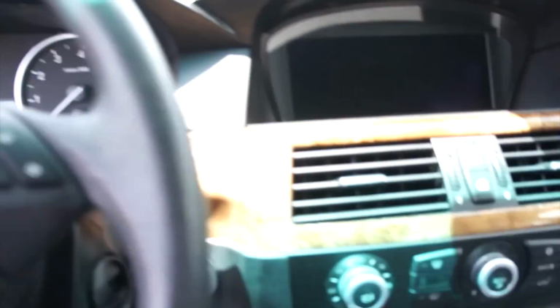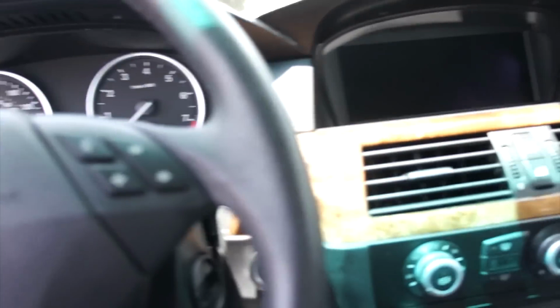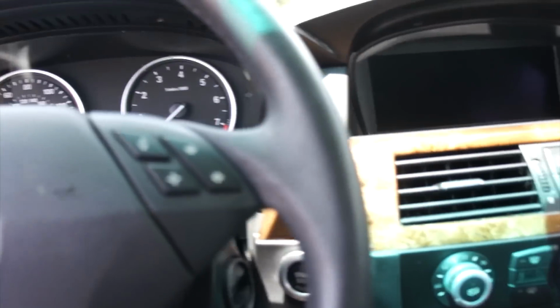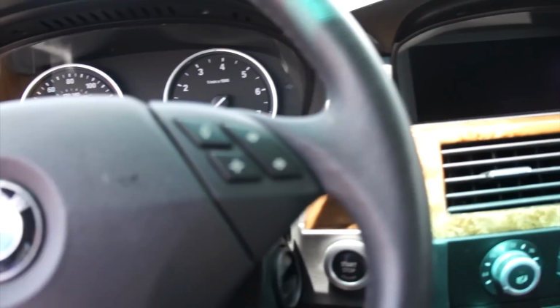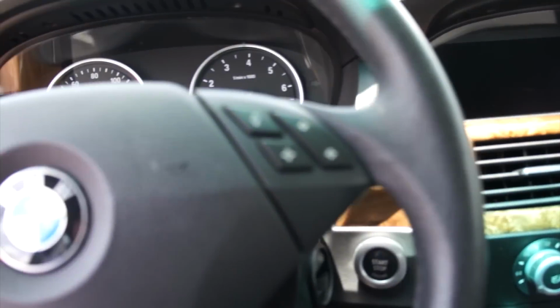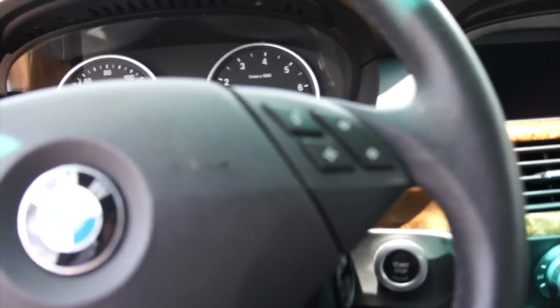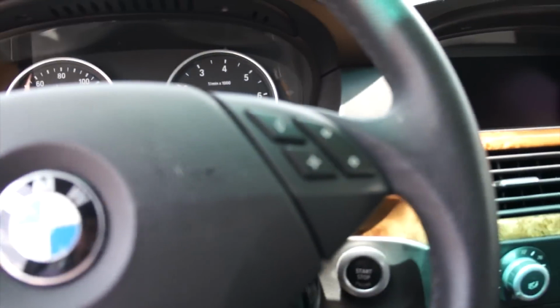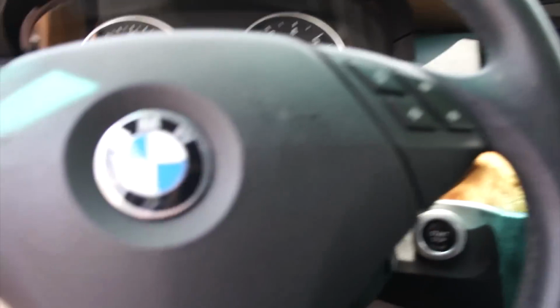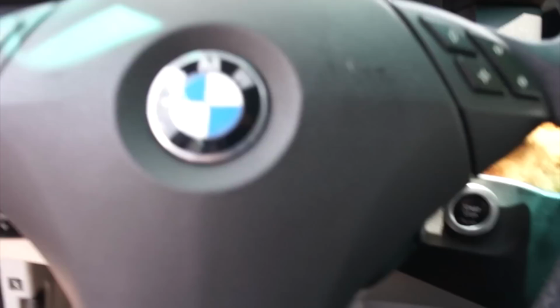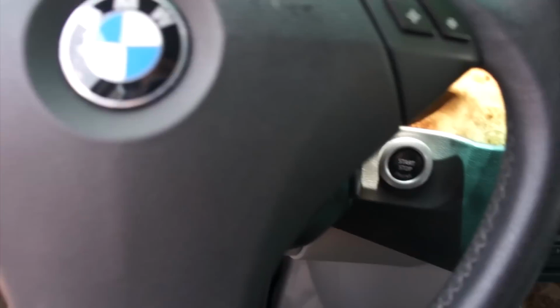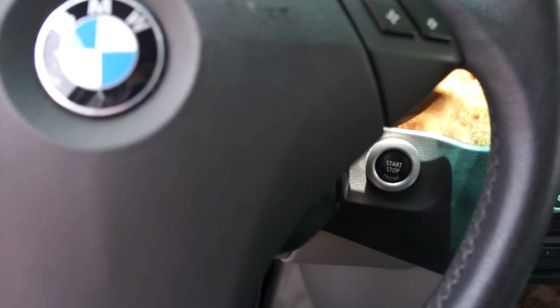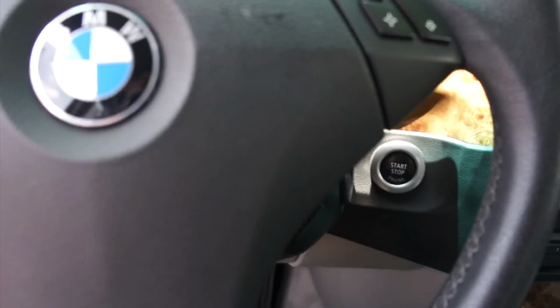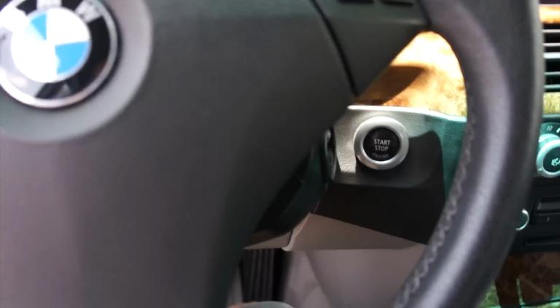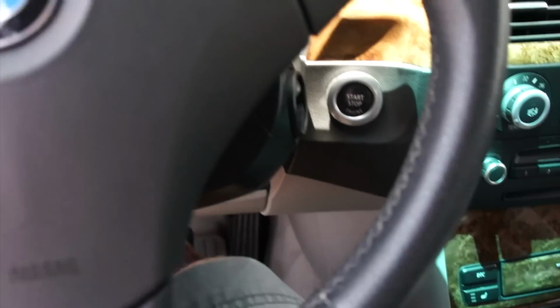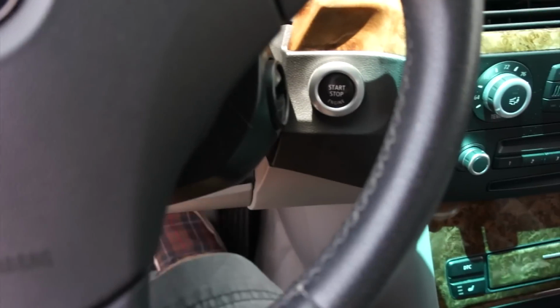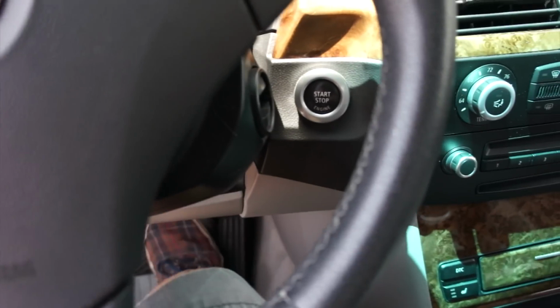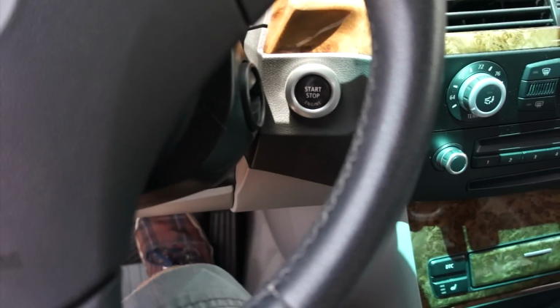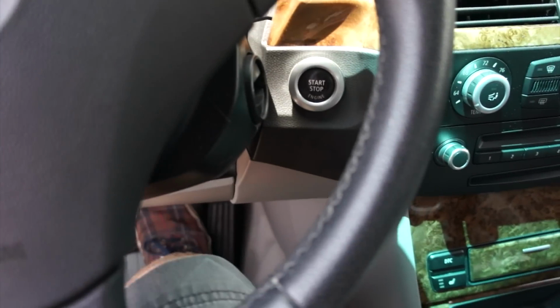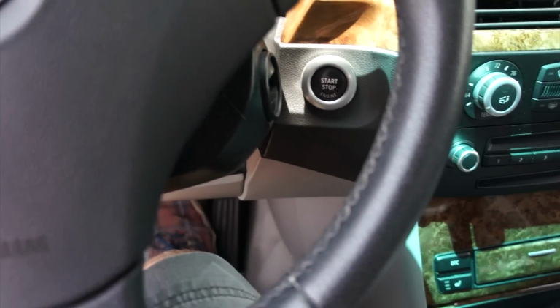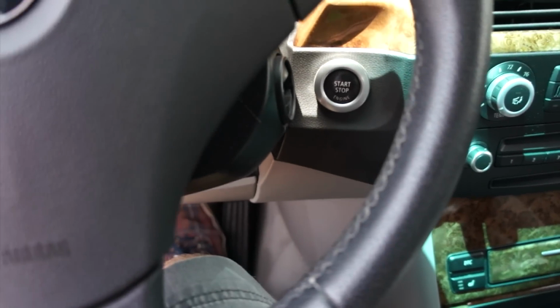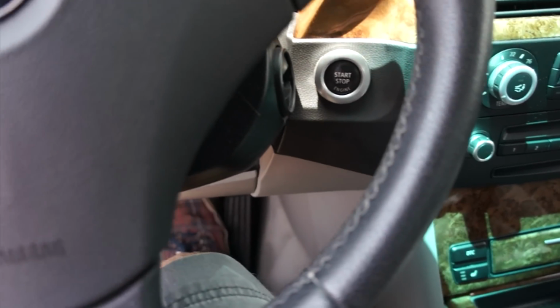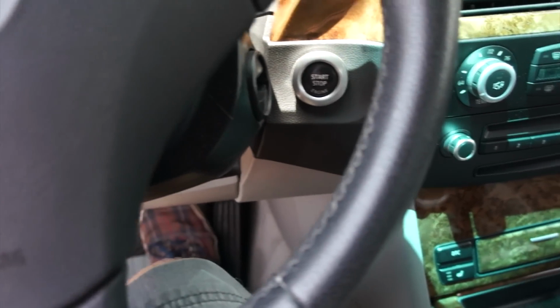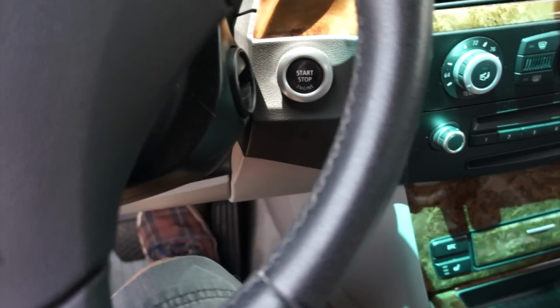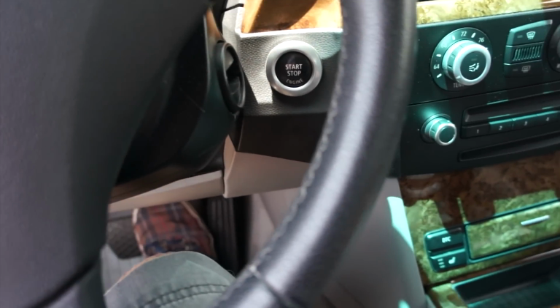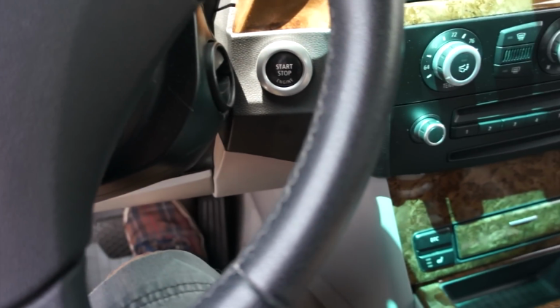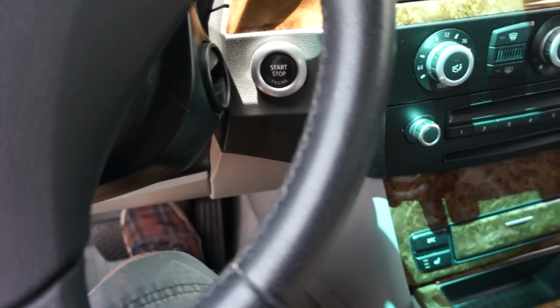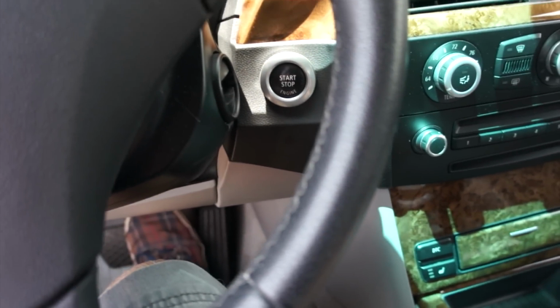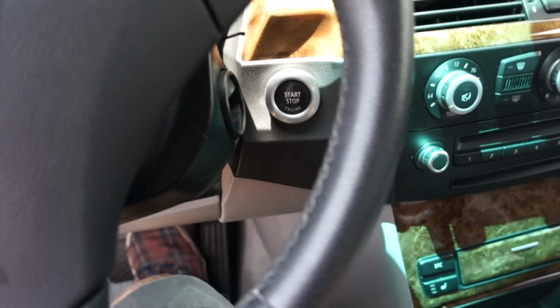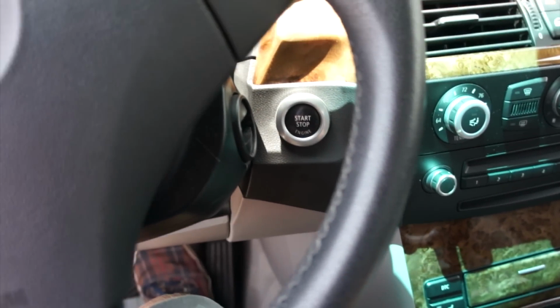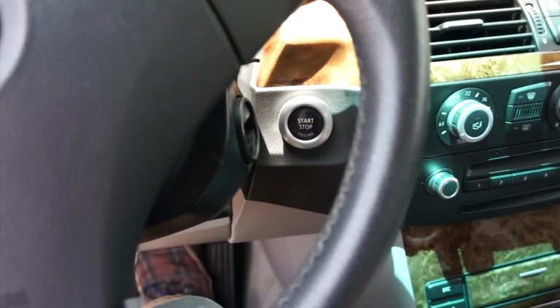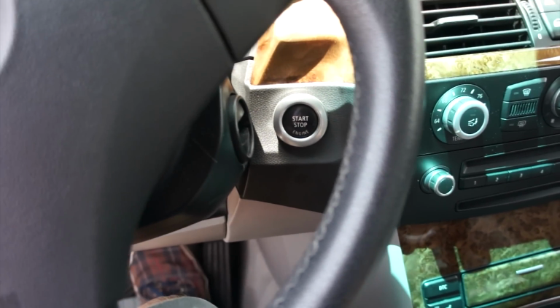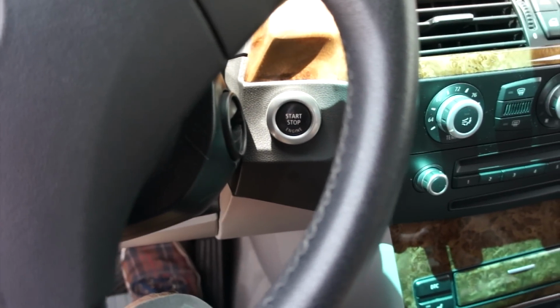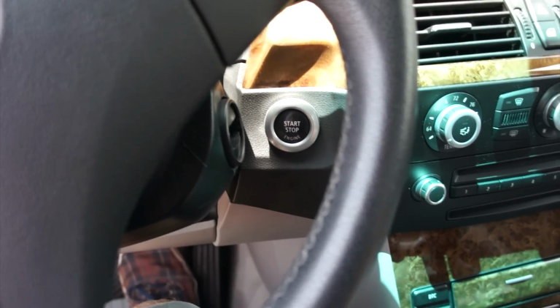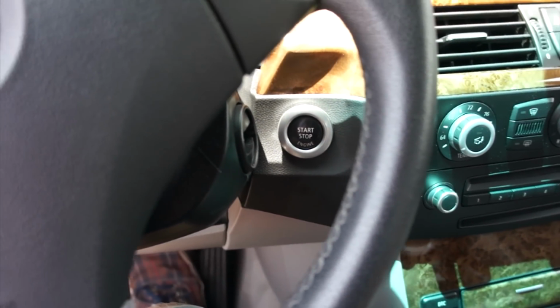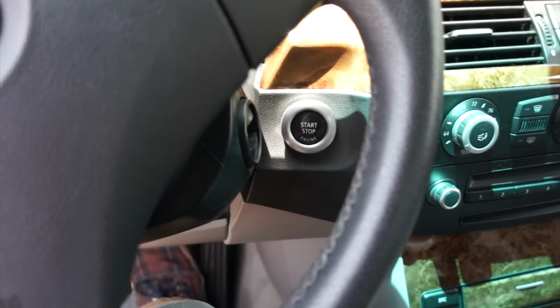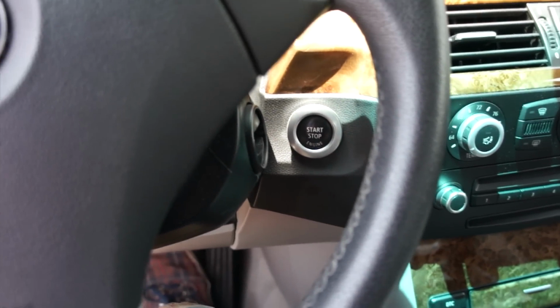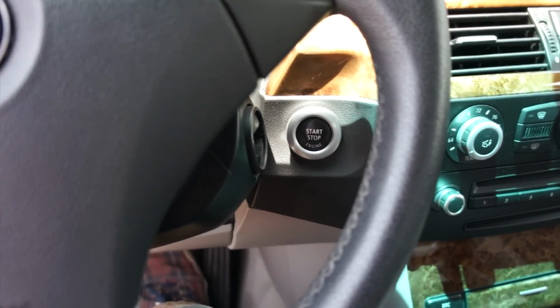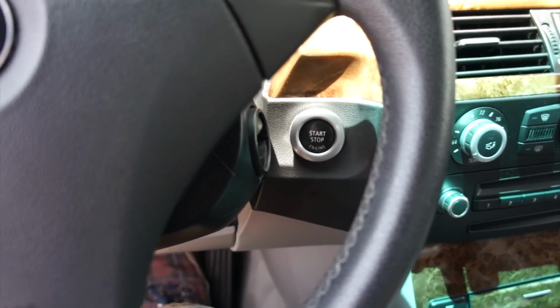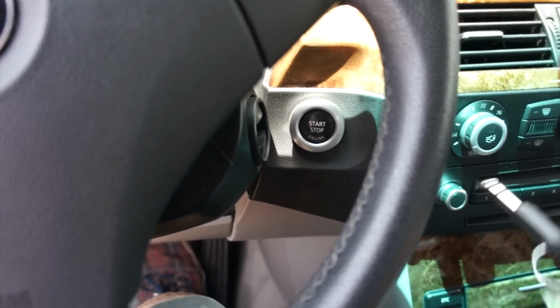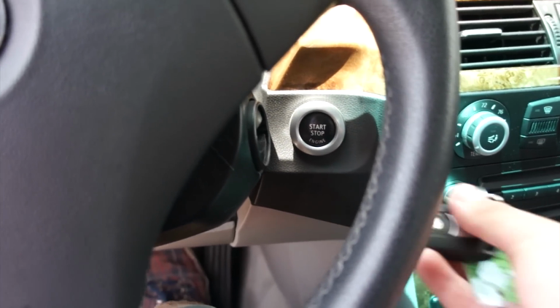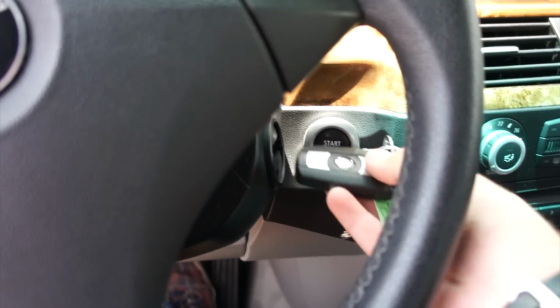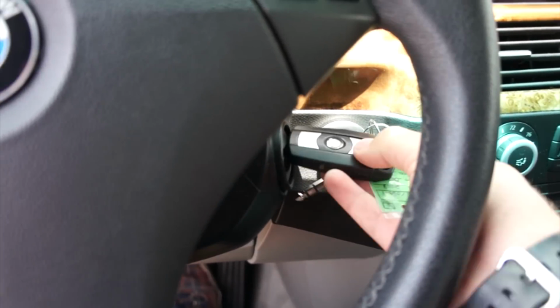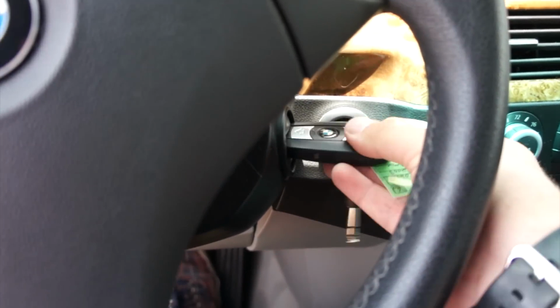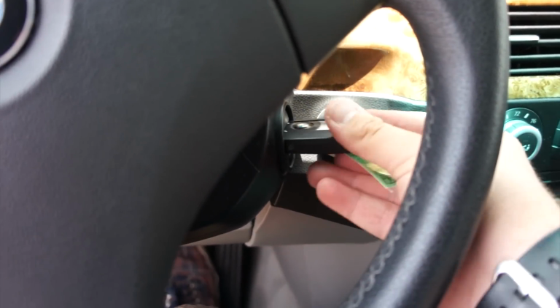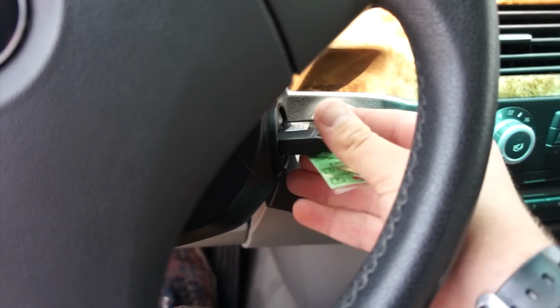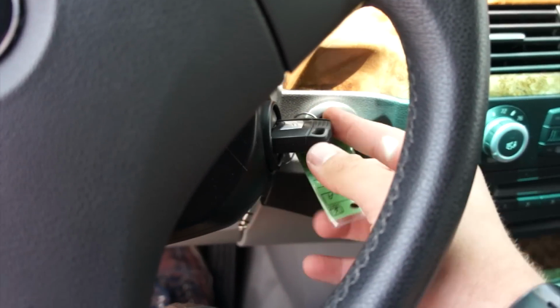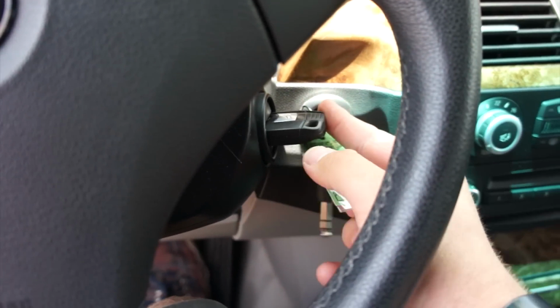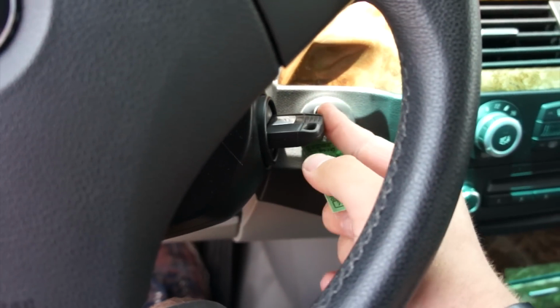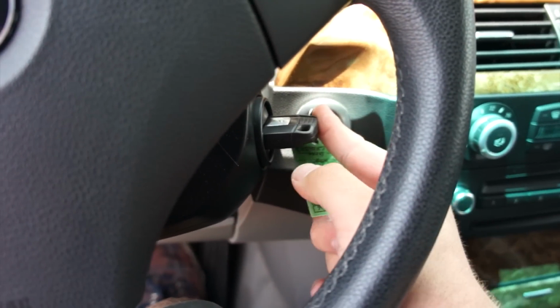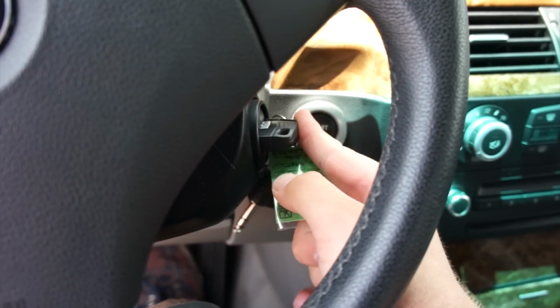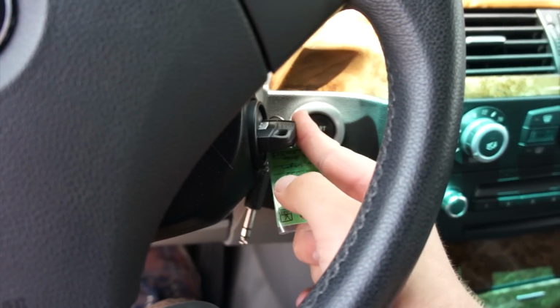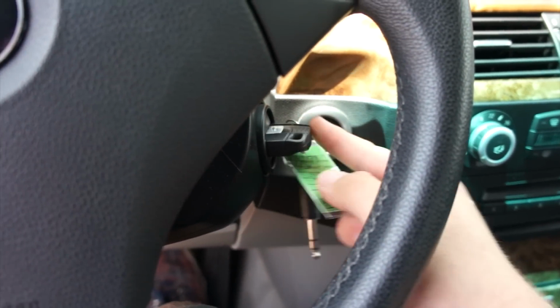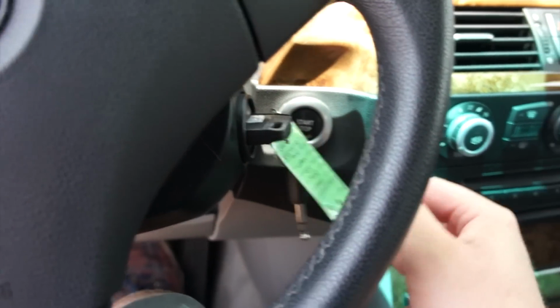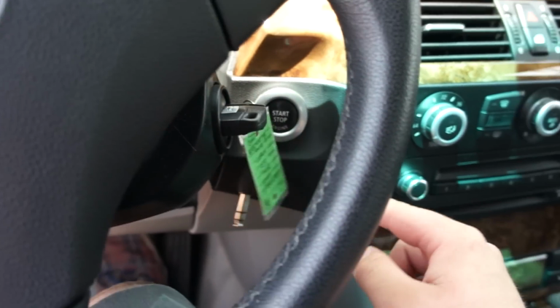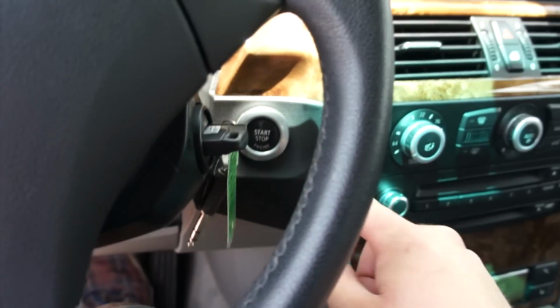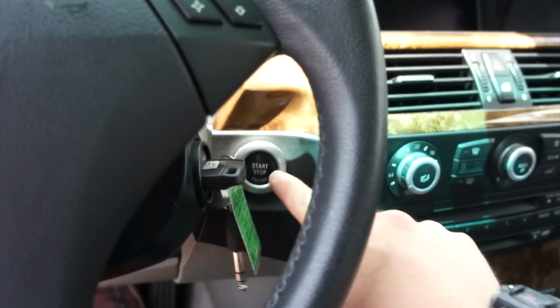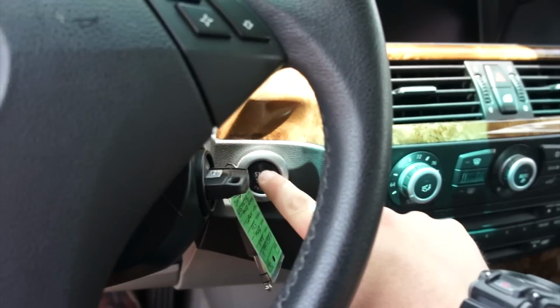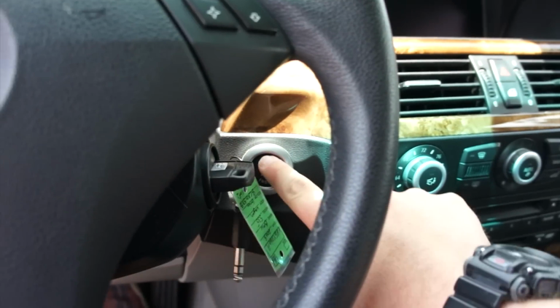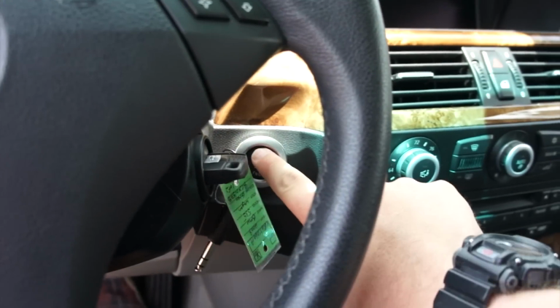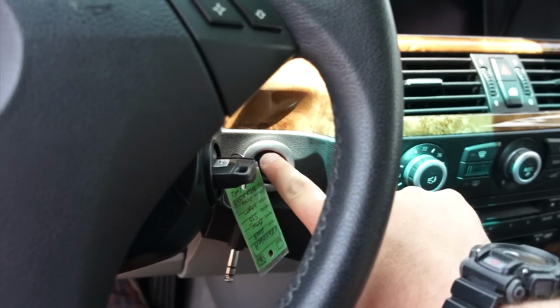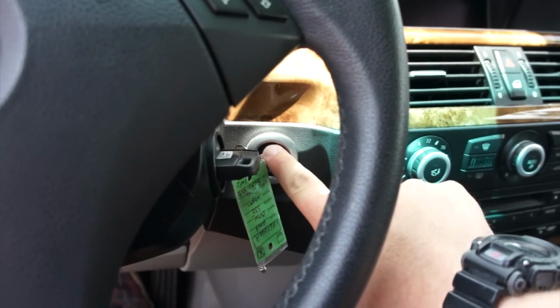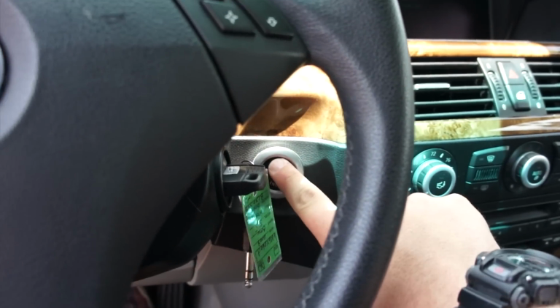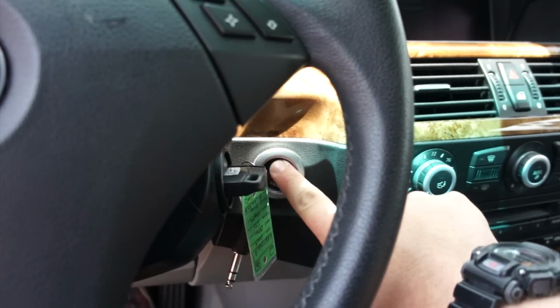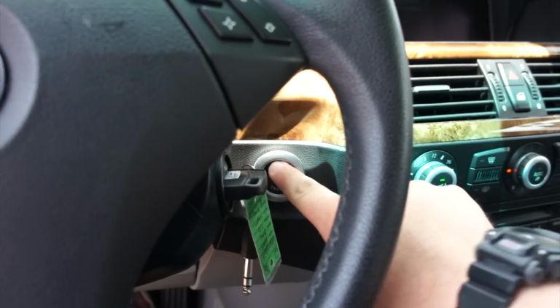To start, all you have to do is put your foot on the brake, insert the key right here, and push to start.